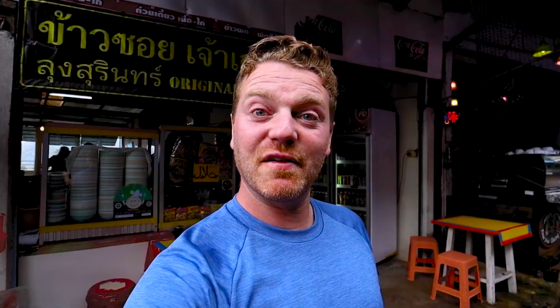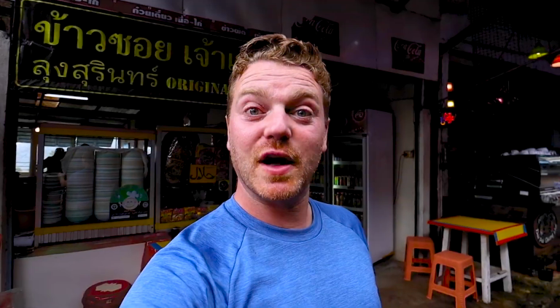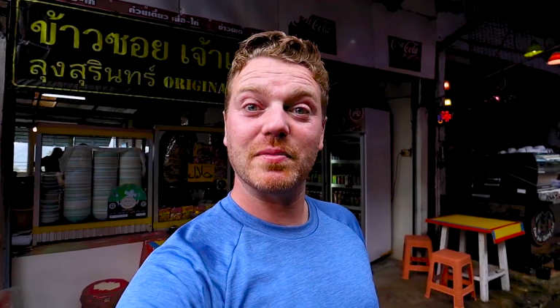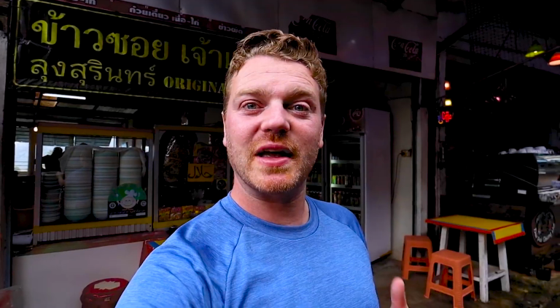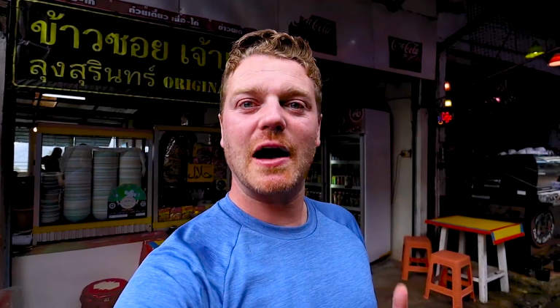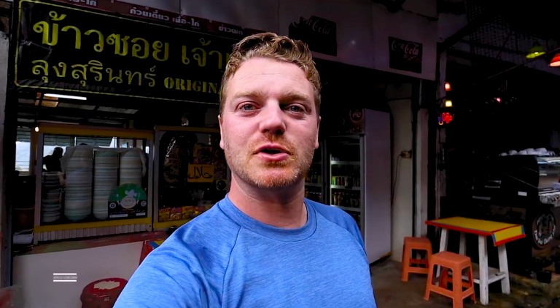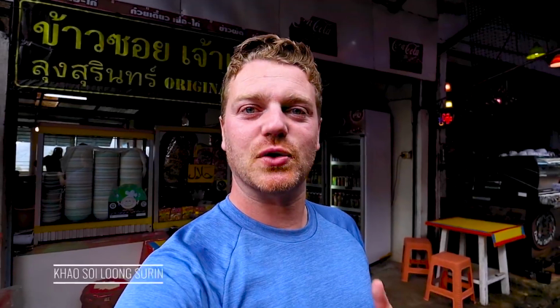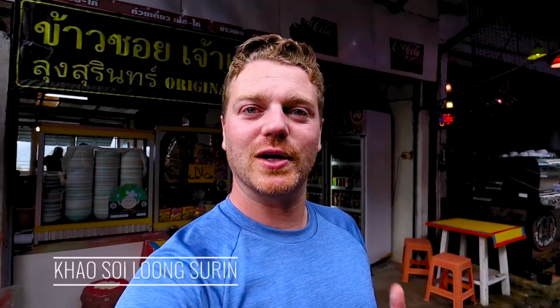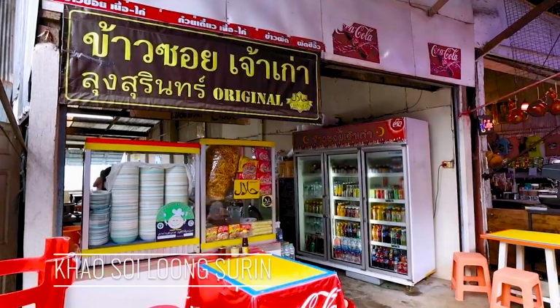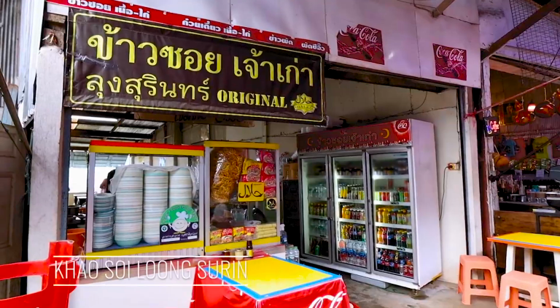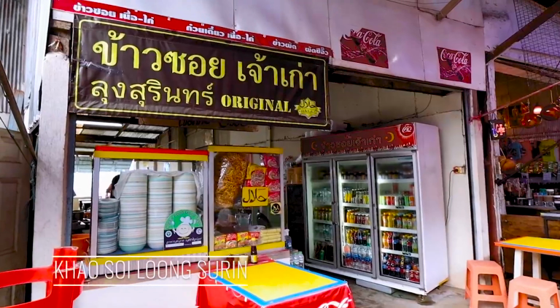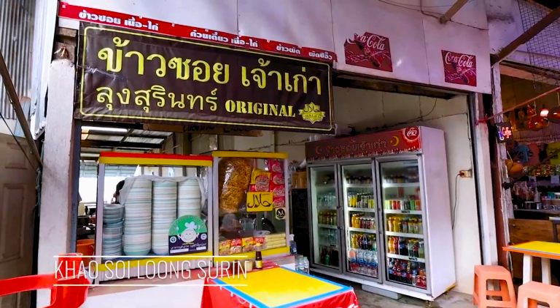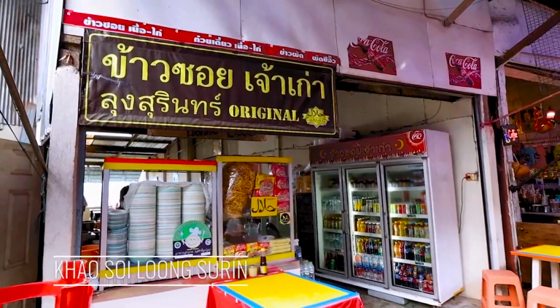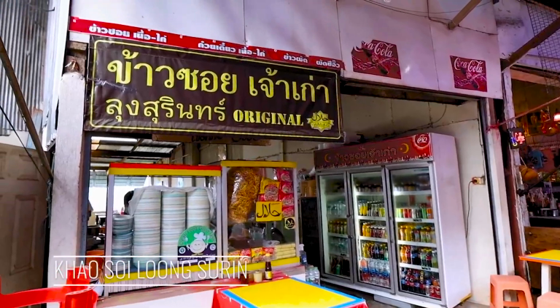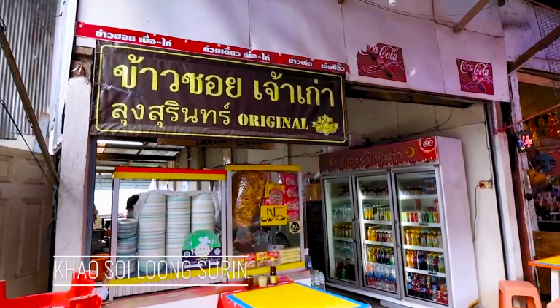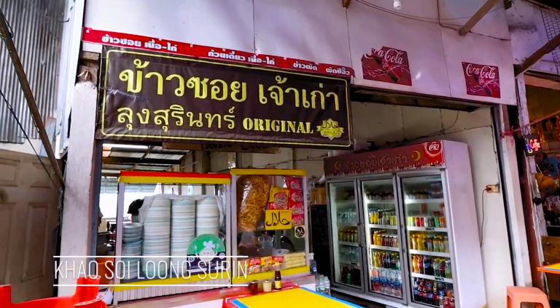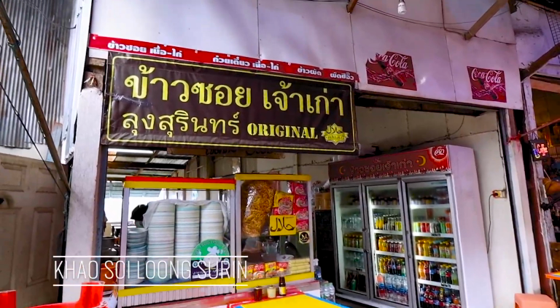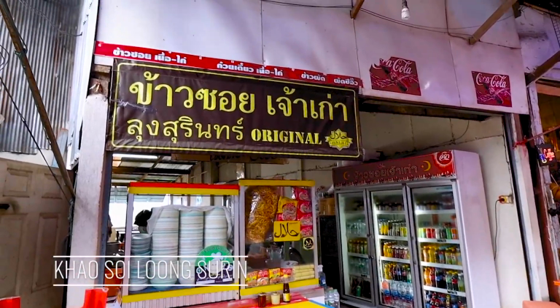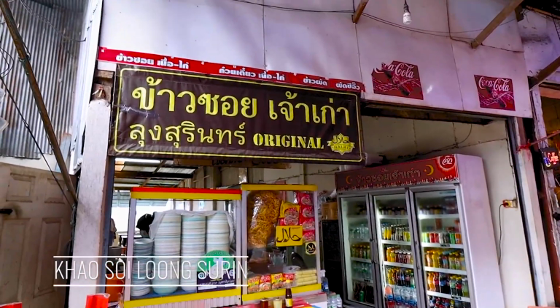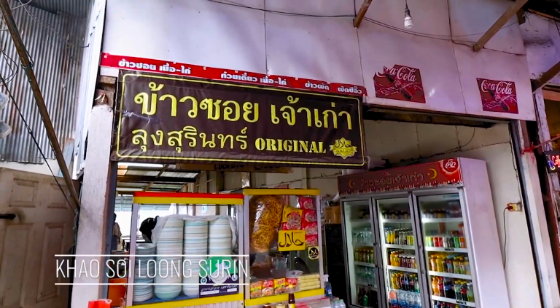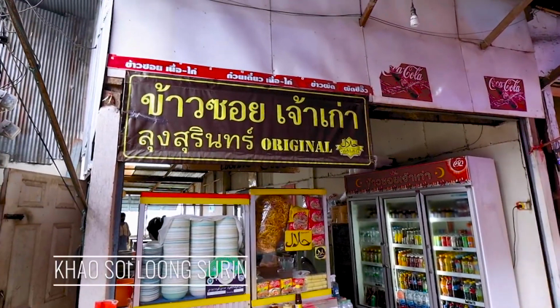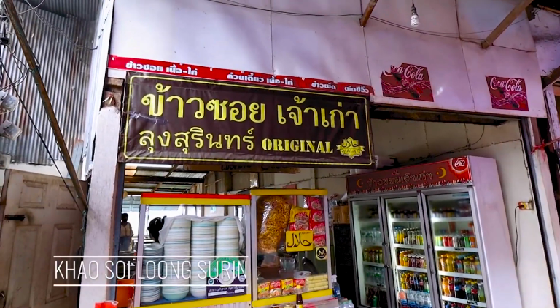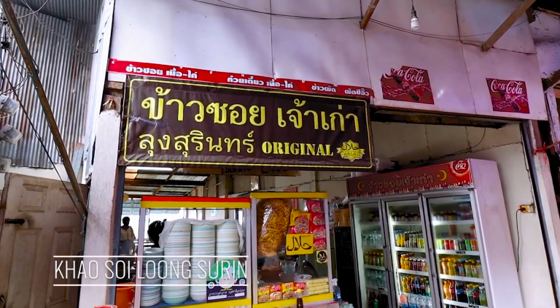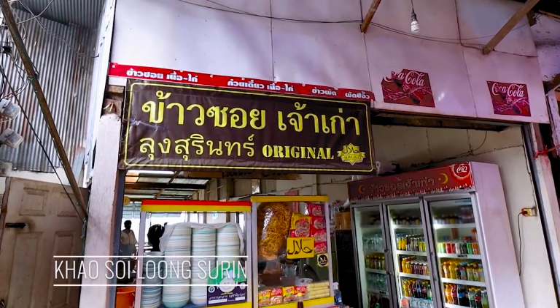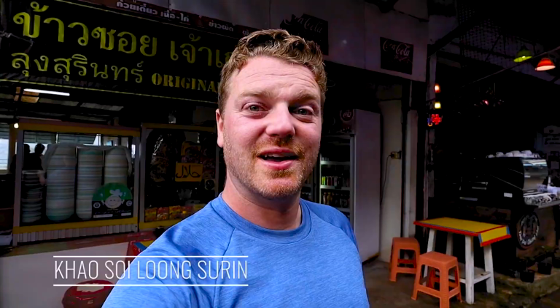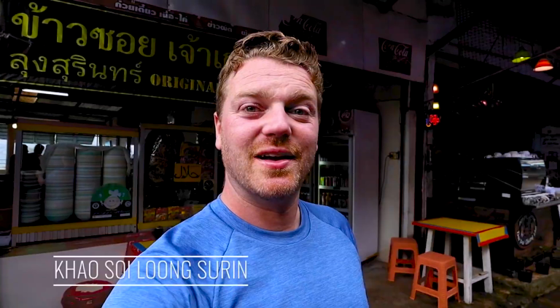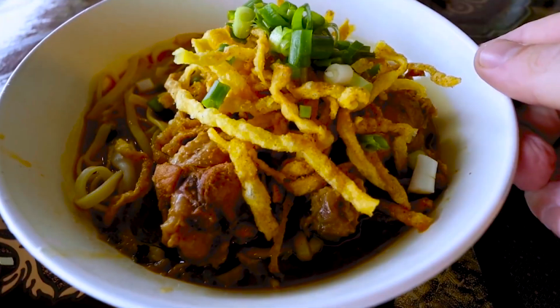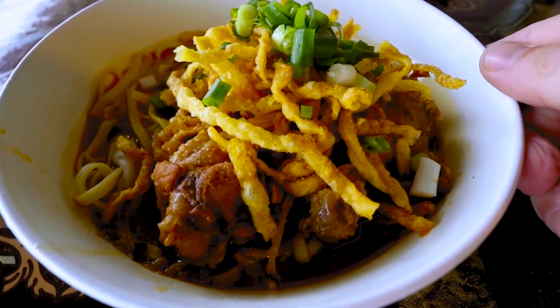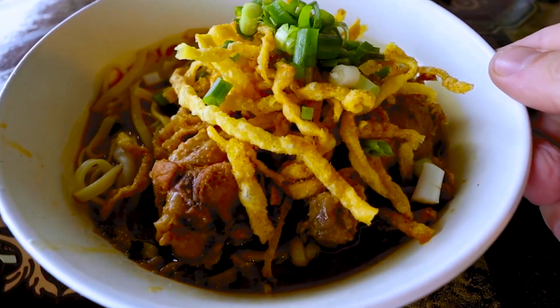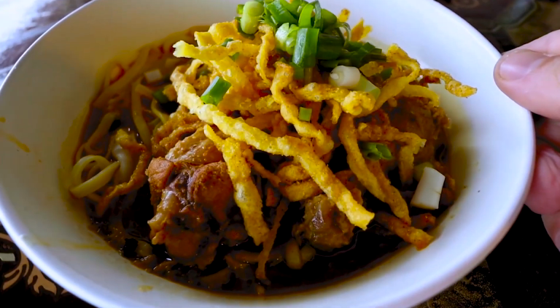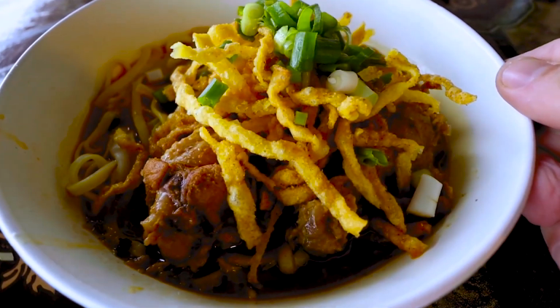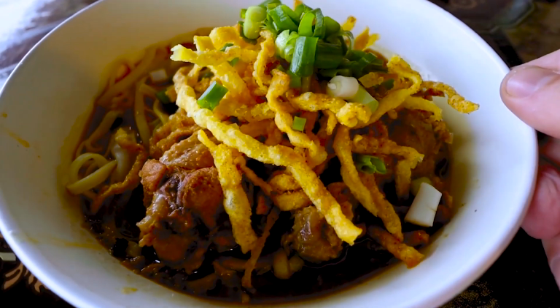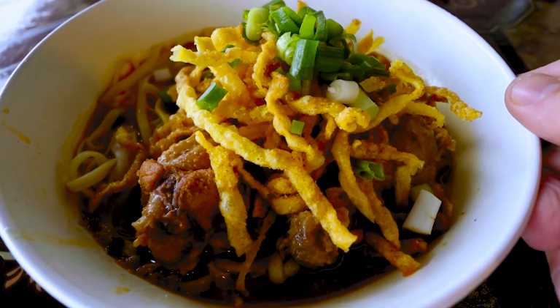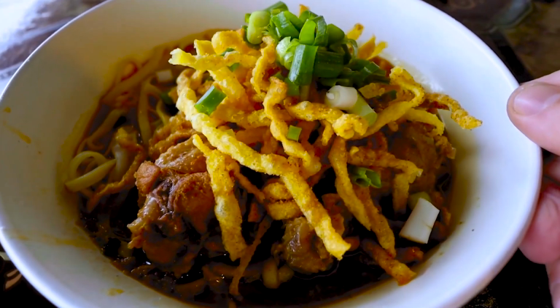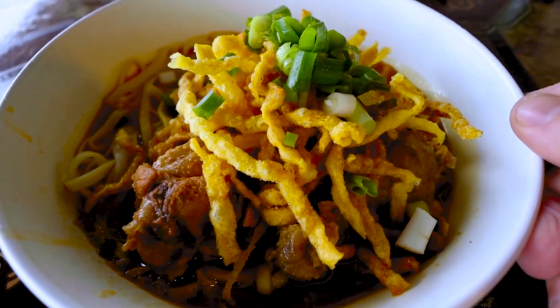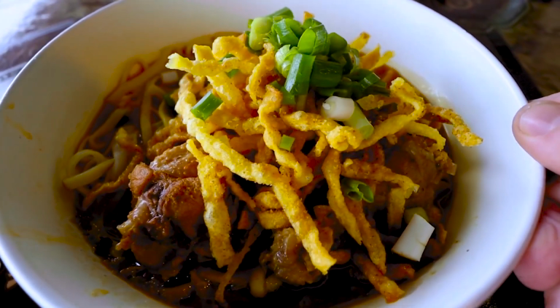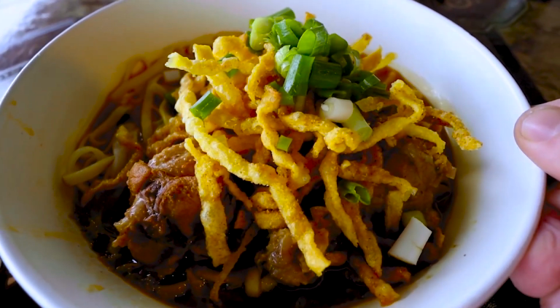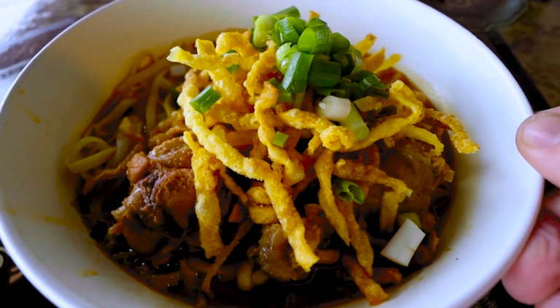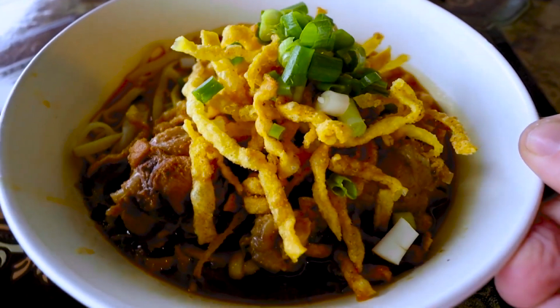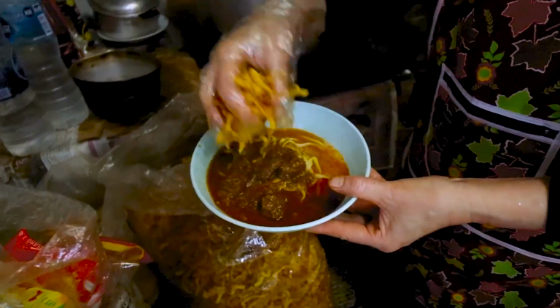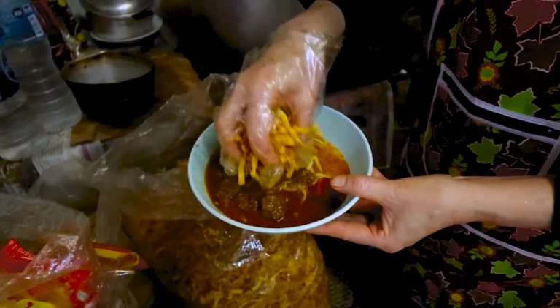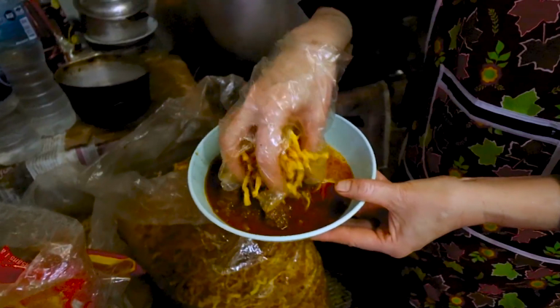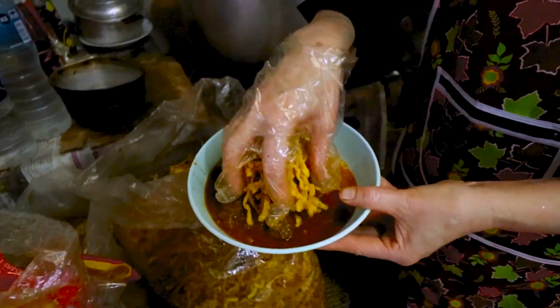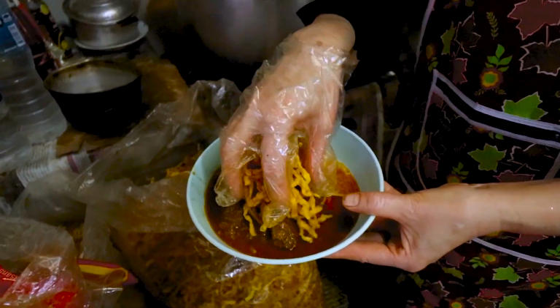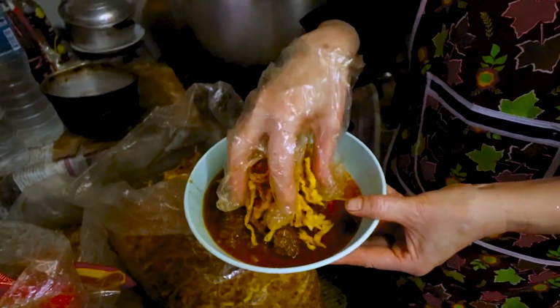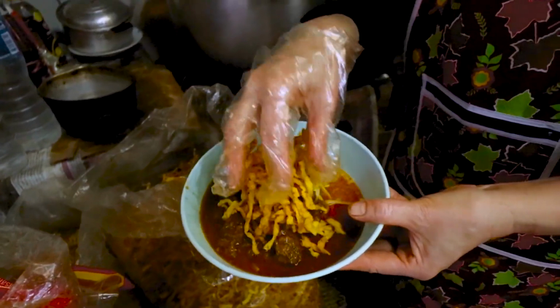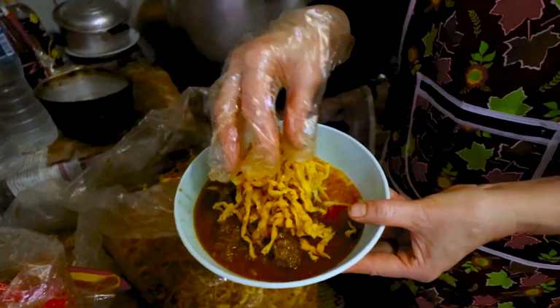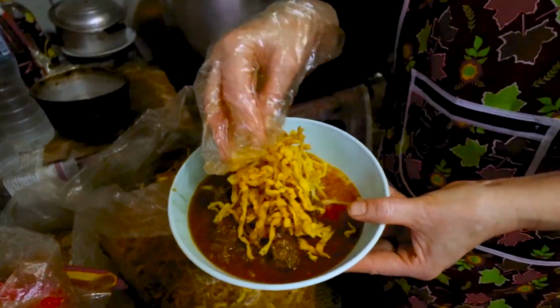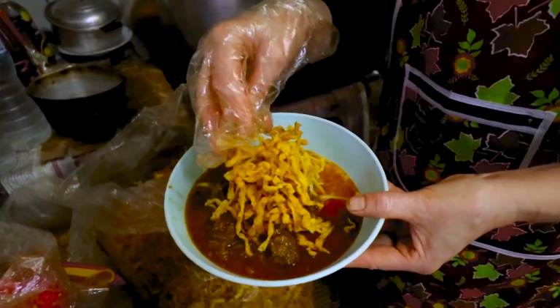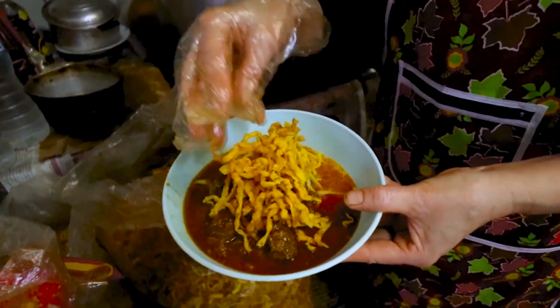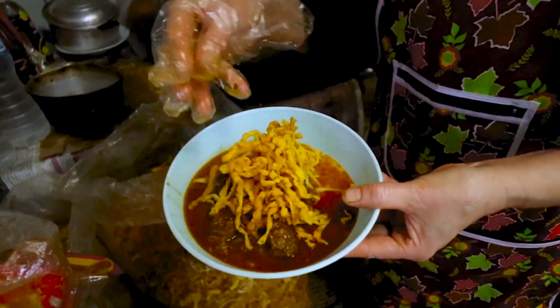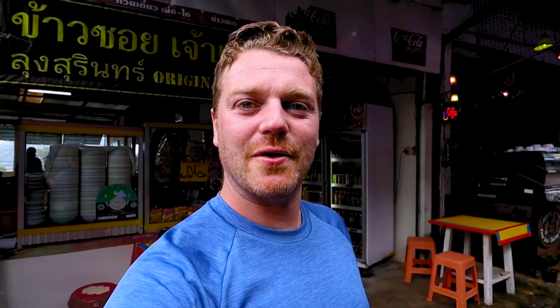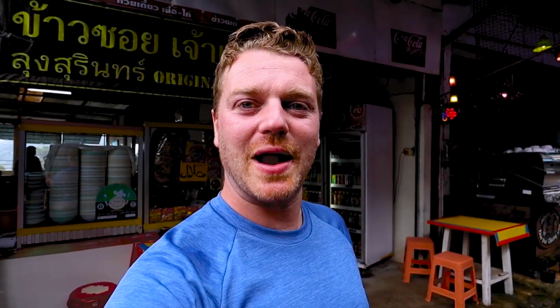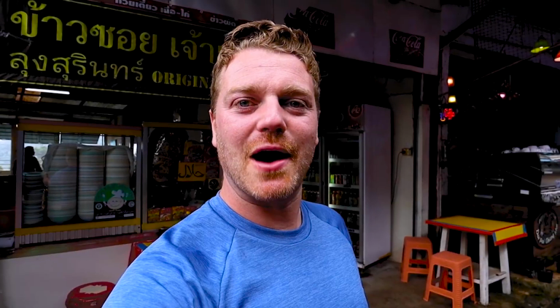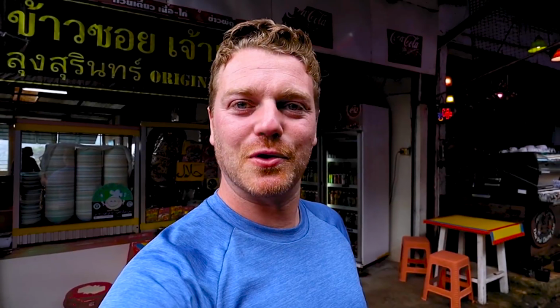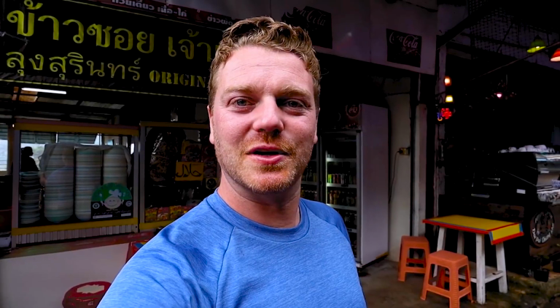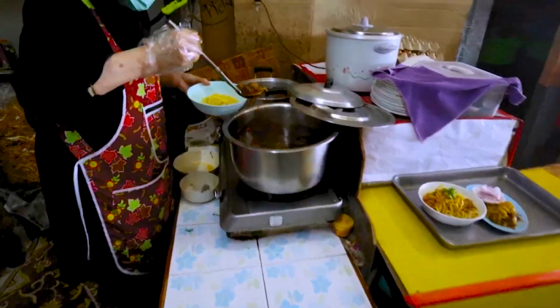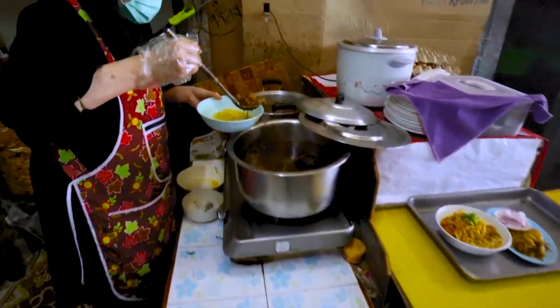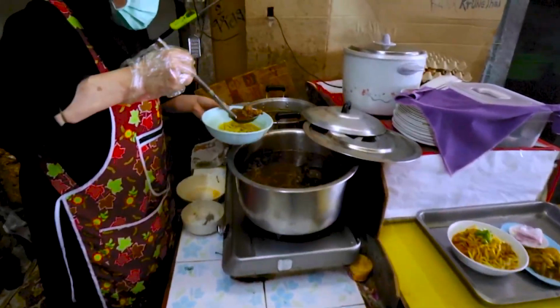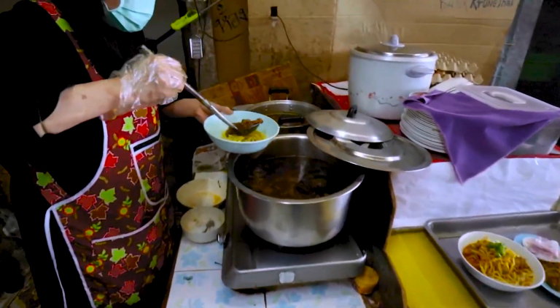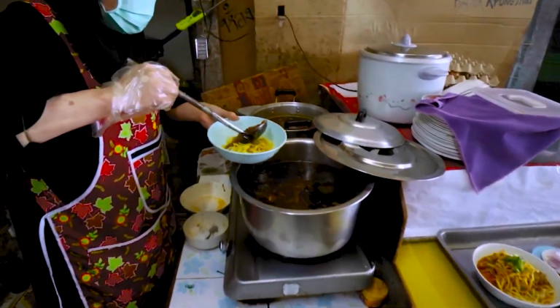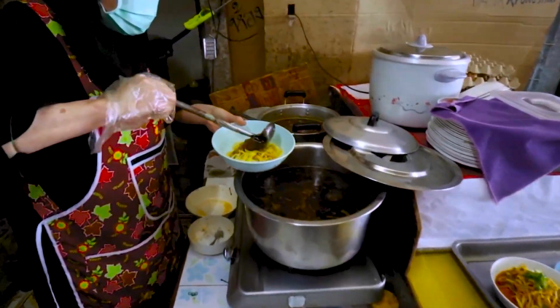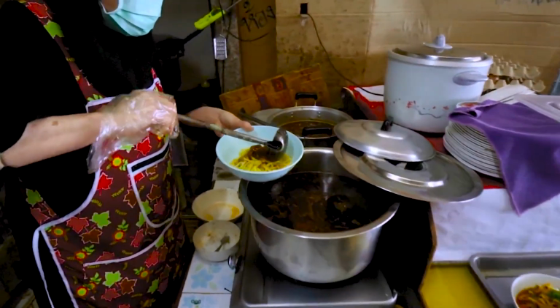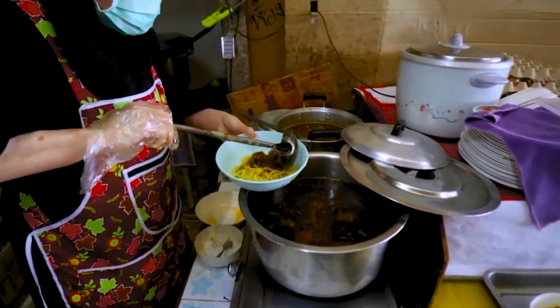I have come to Khao Soi Lung Surin. The only question is, do I have chicken or do I have beef? Let's go find out how good this Khao Soi is.